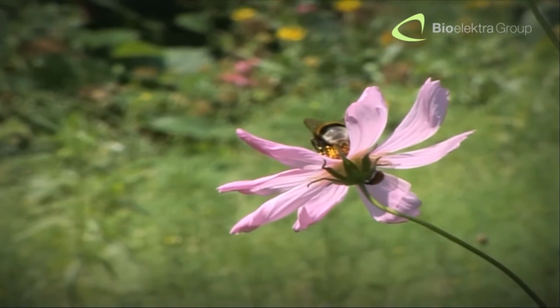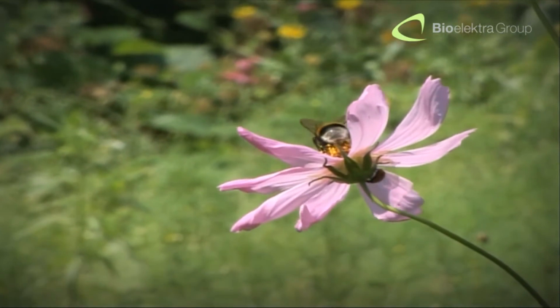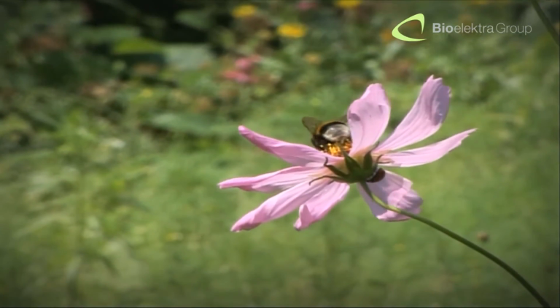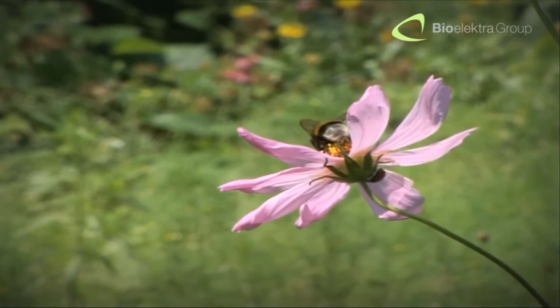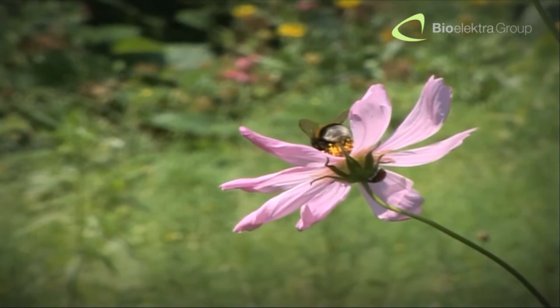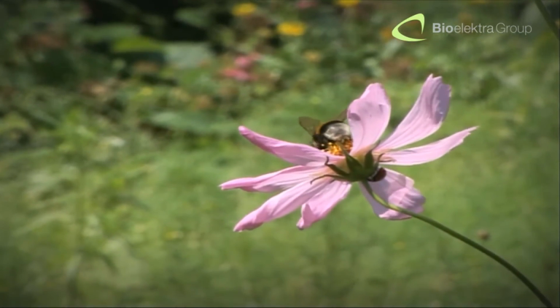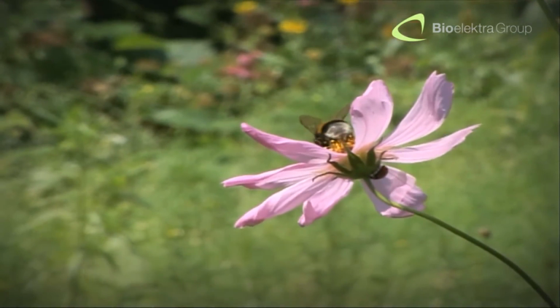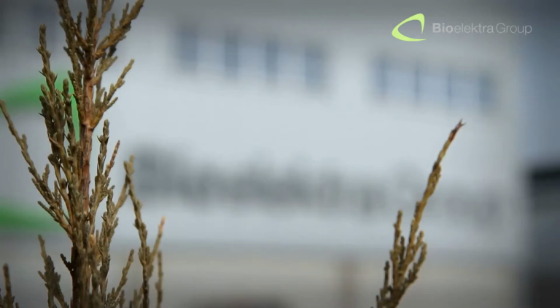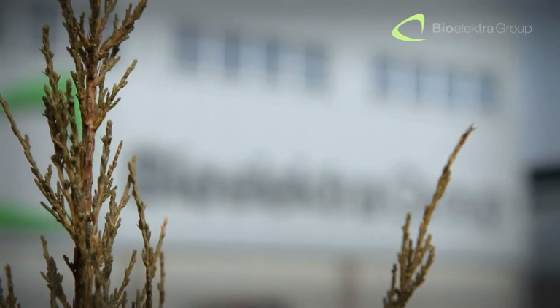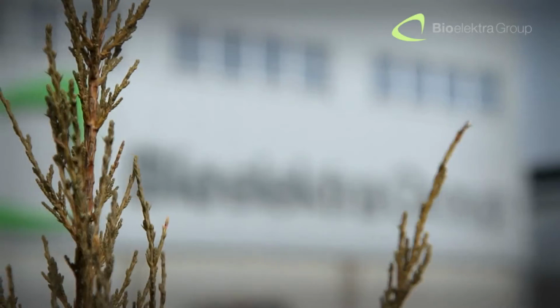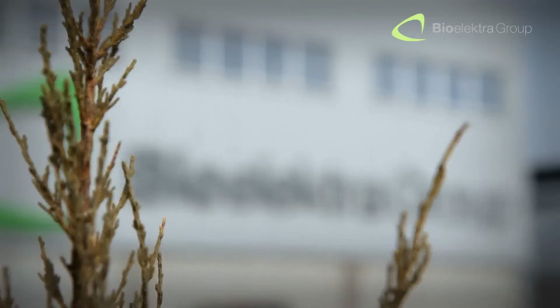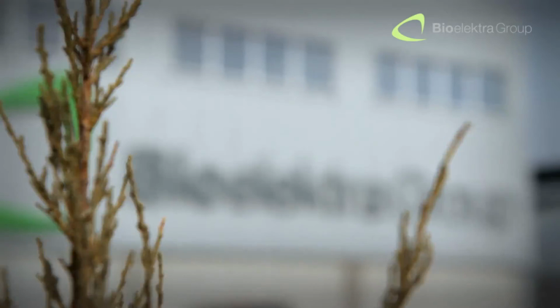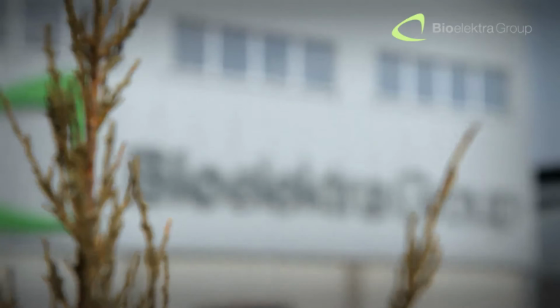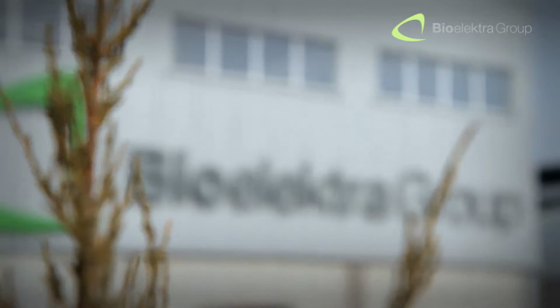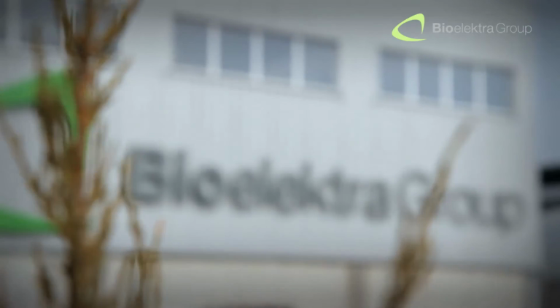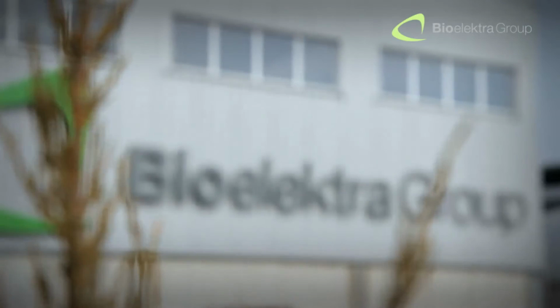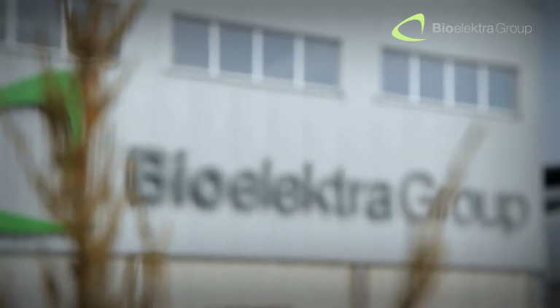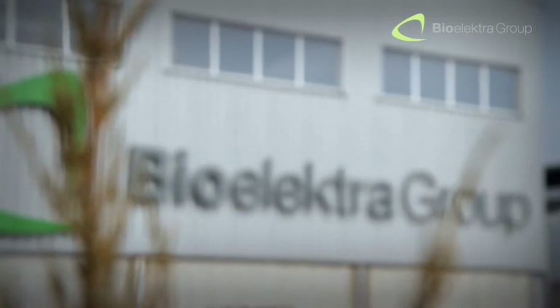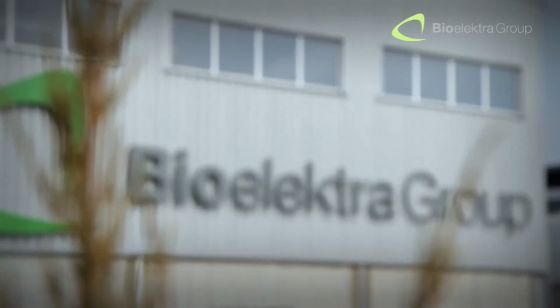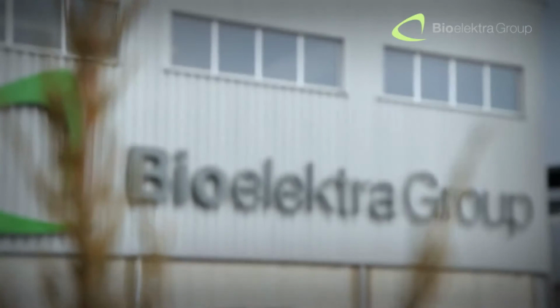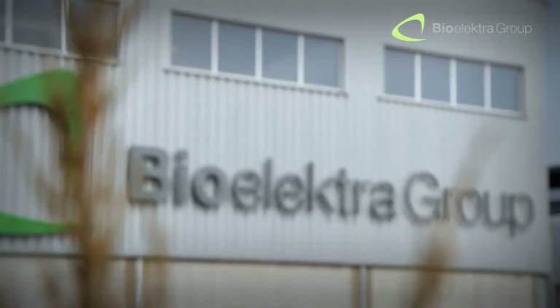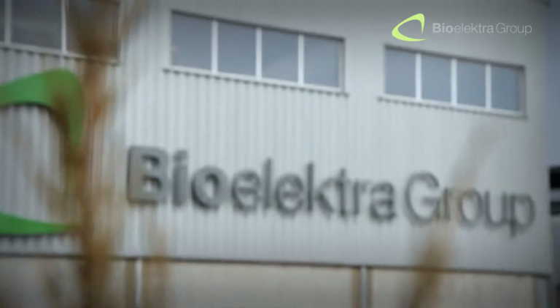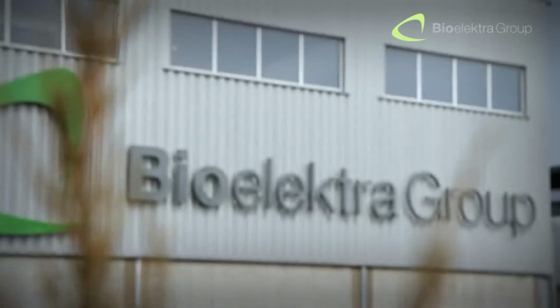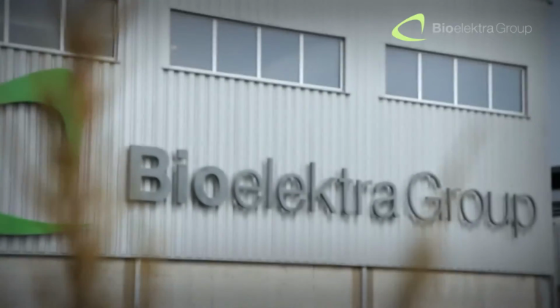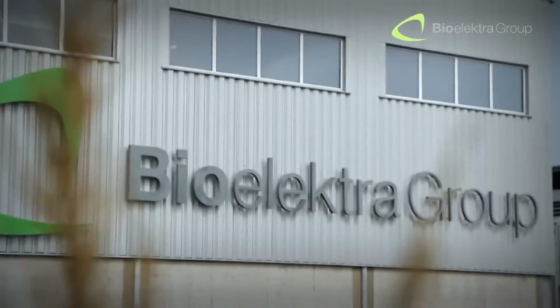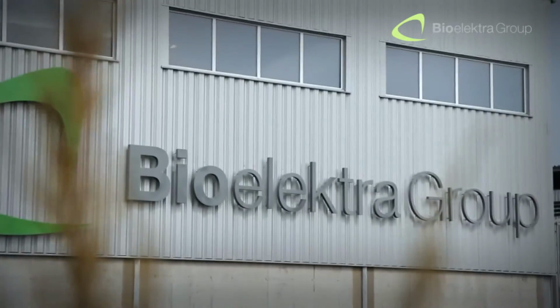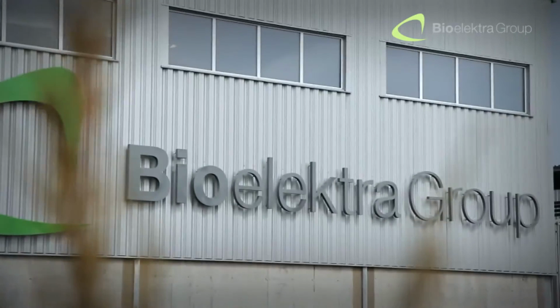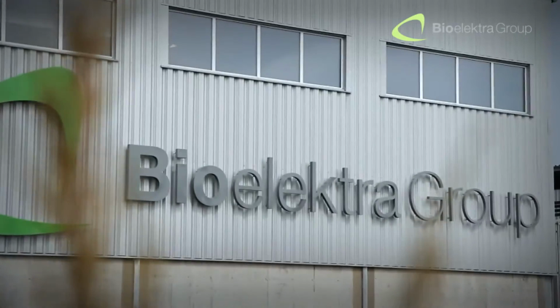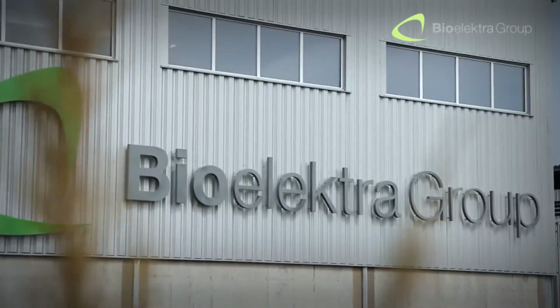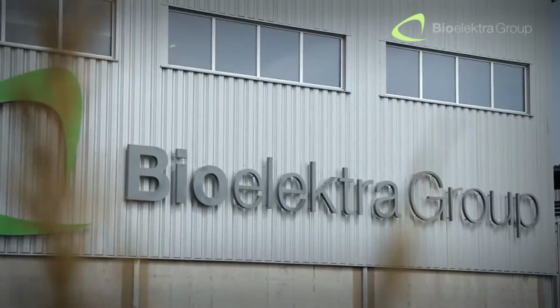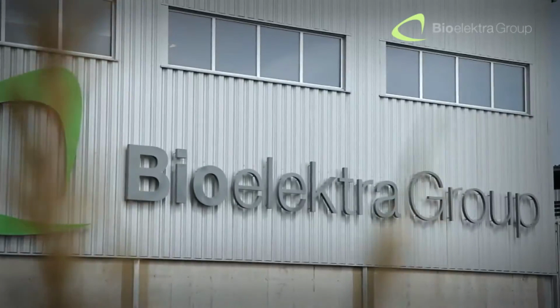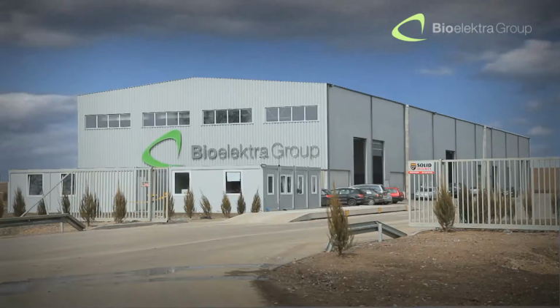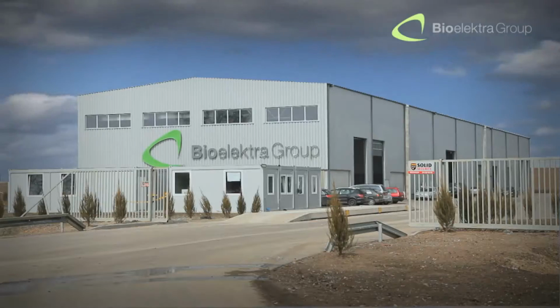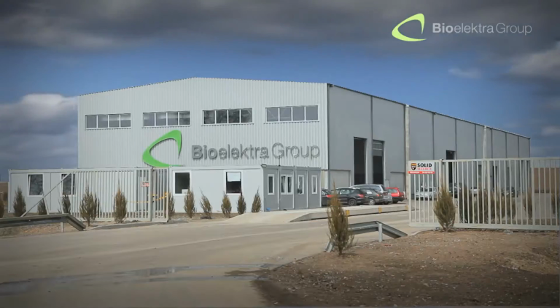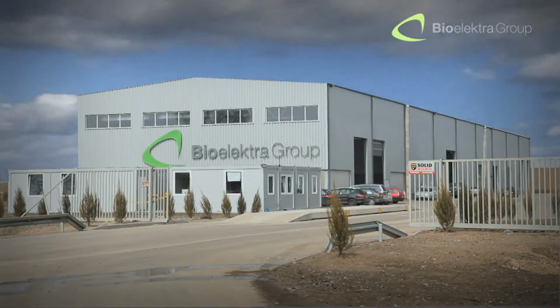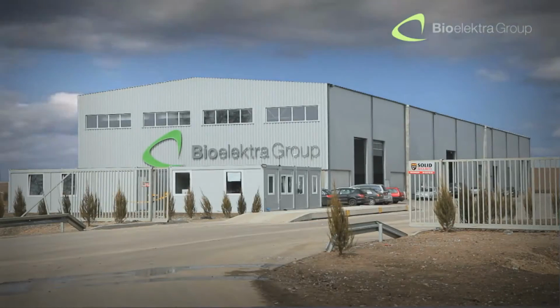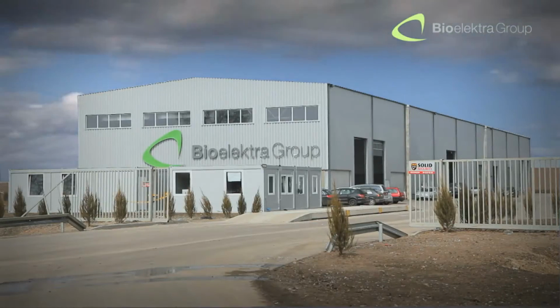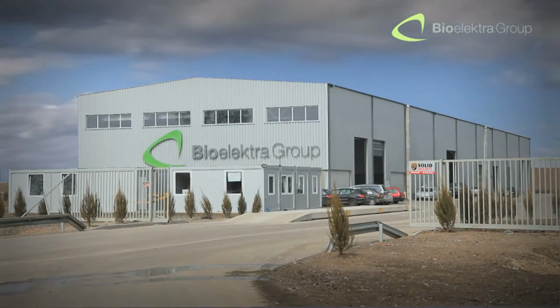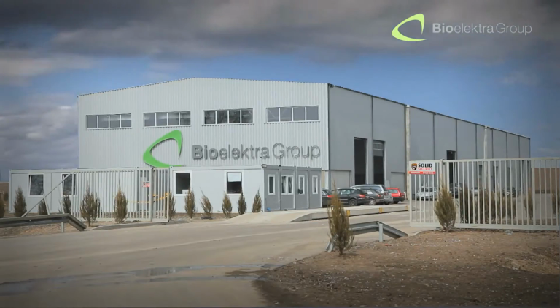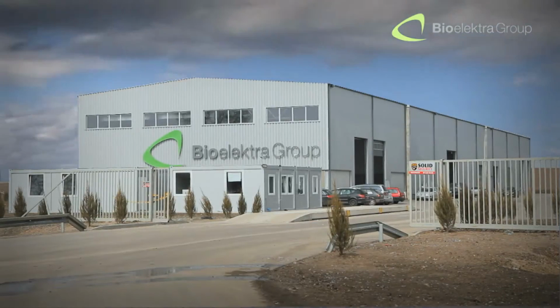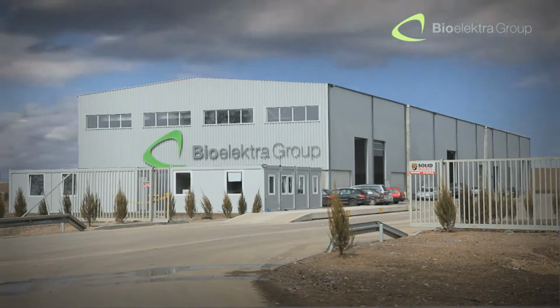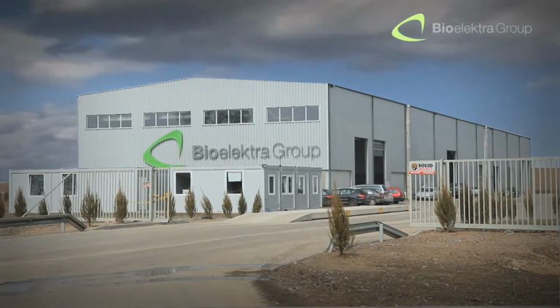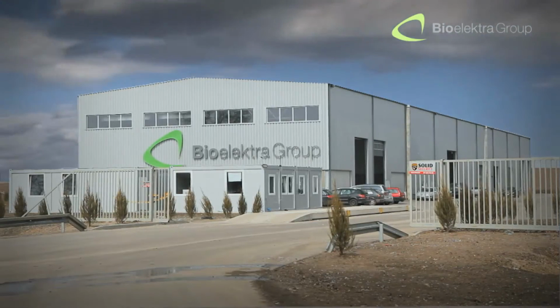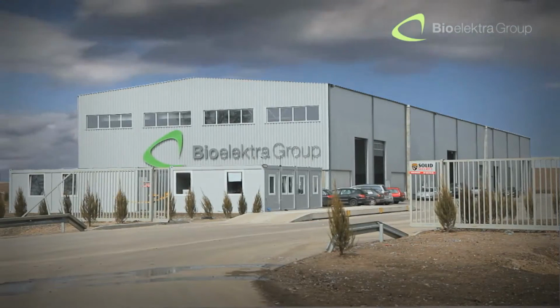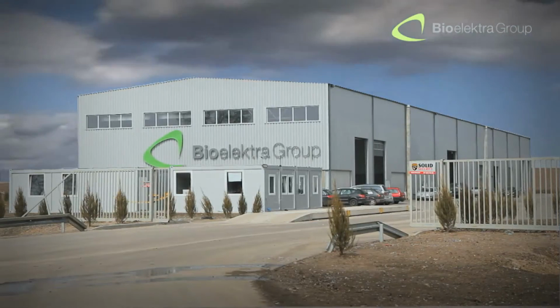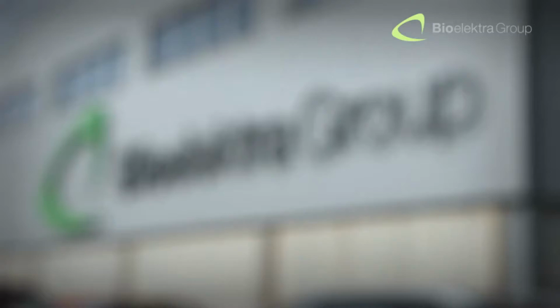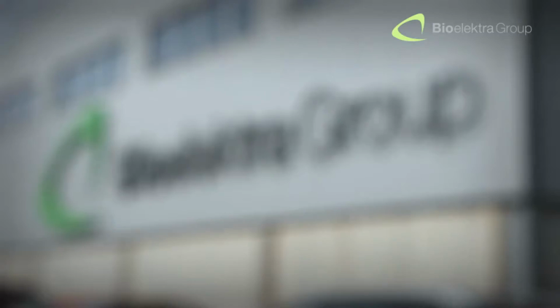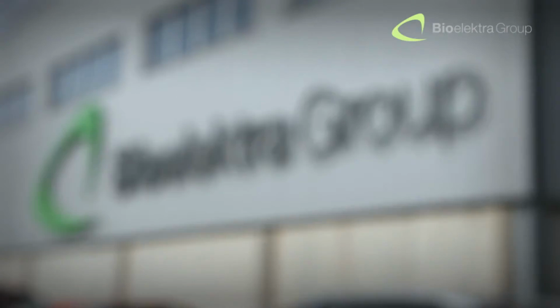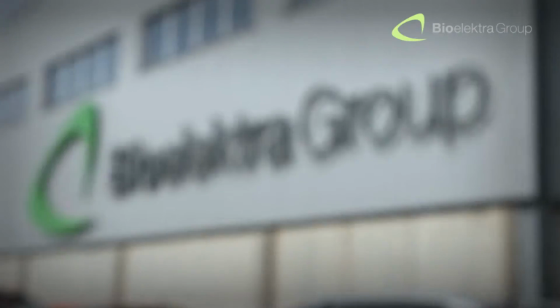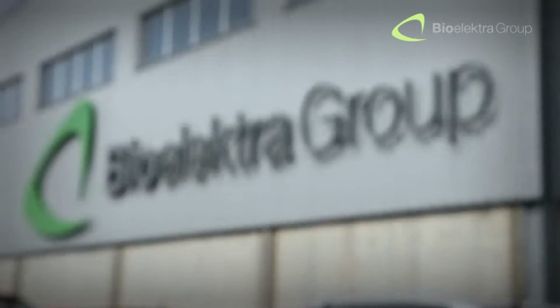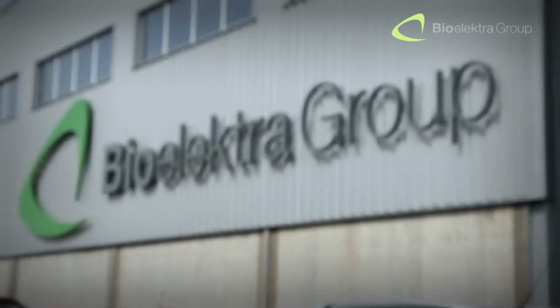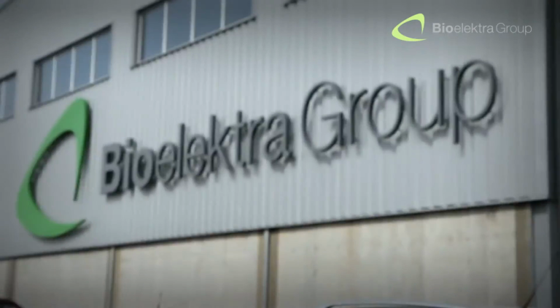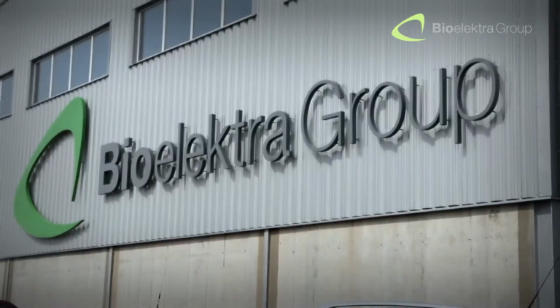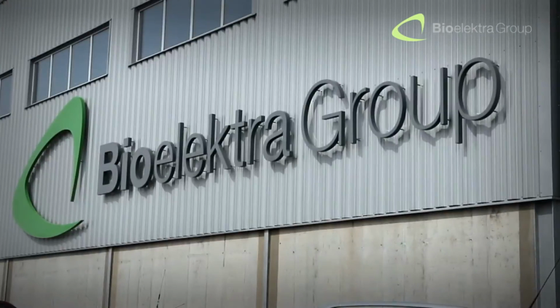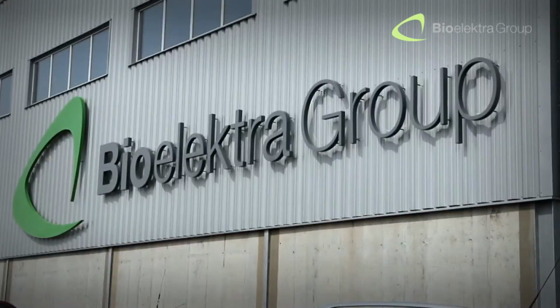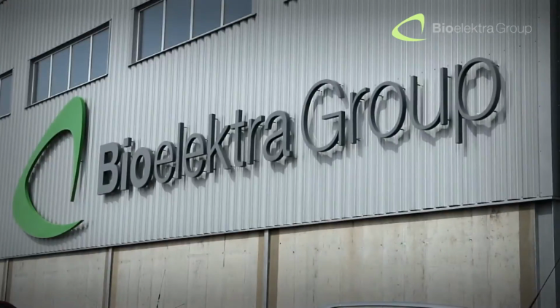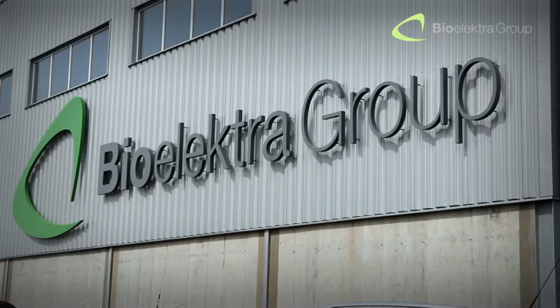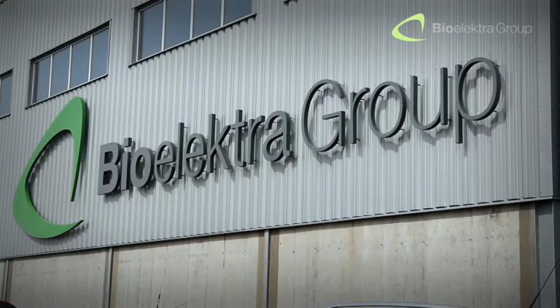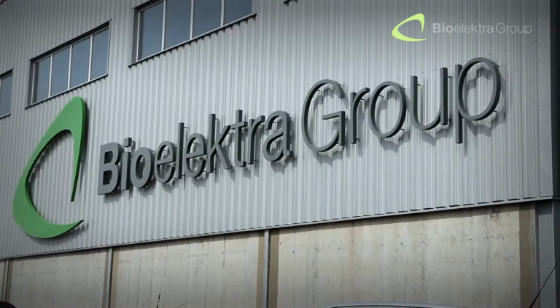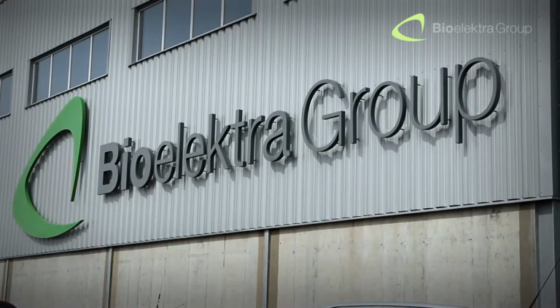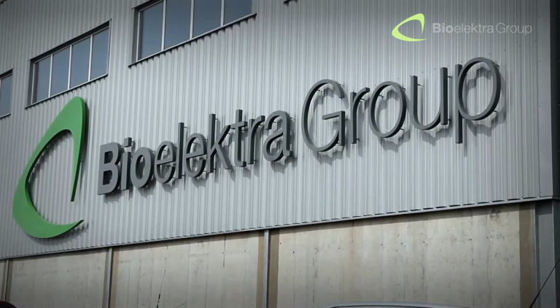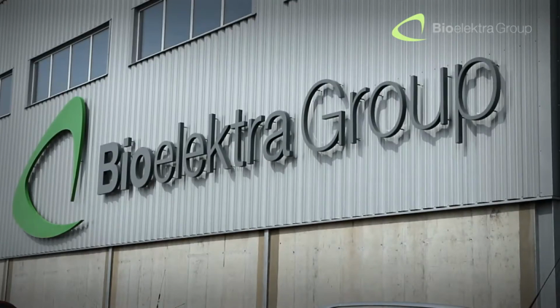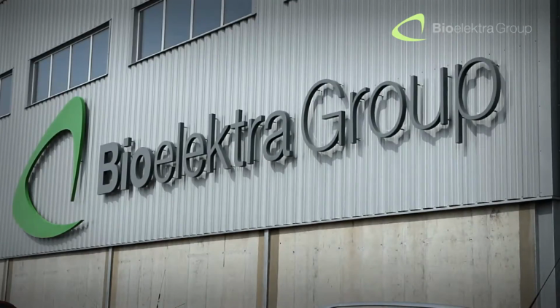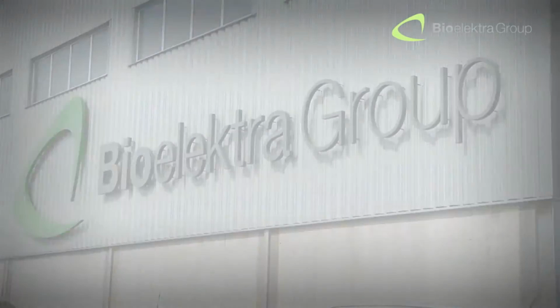Out of our respect for nature, we, the Bioelectro Group, have created a new way of processing municipal solid waste.